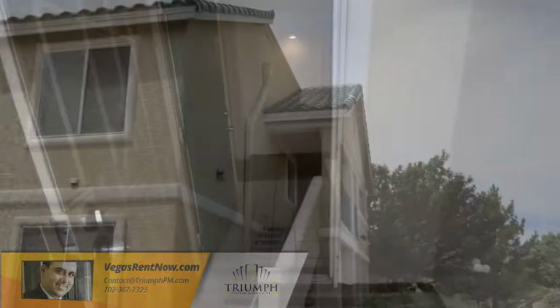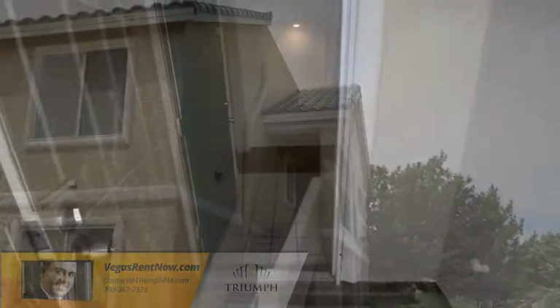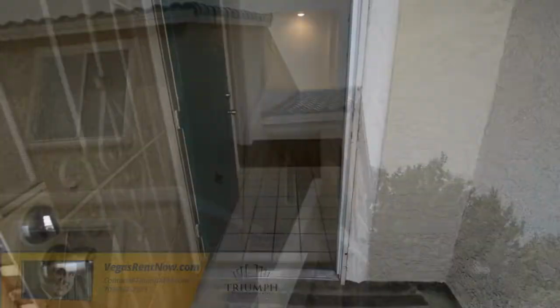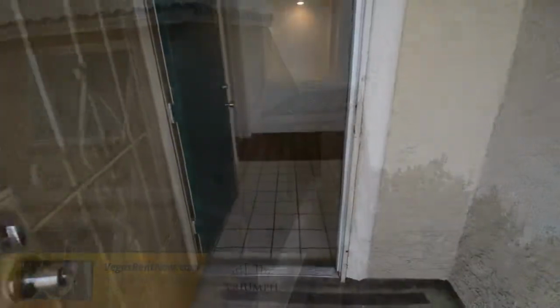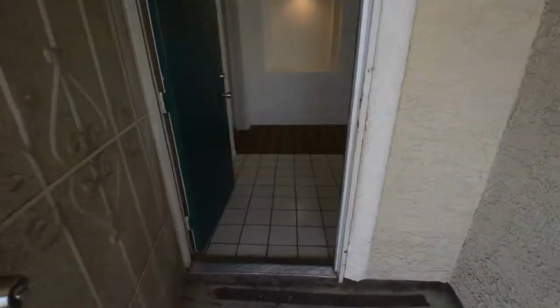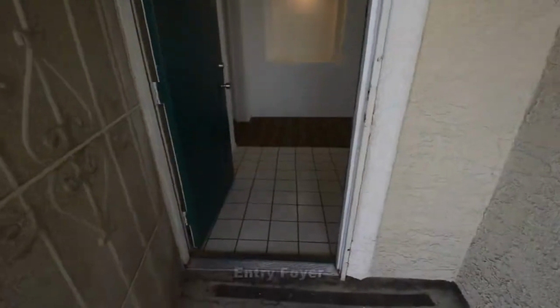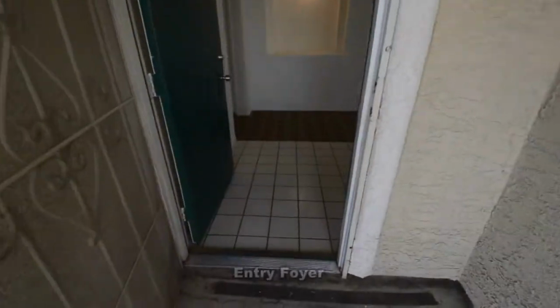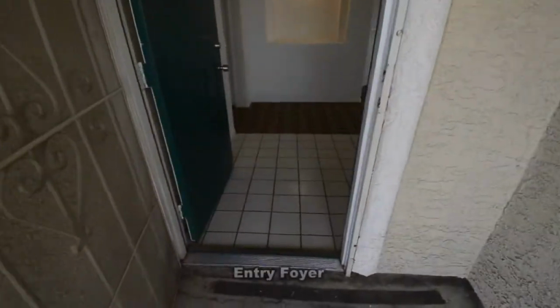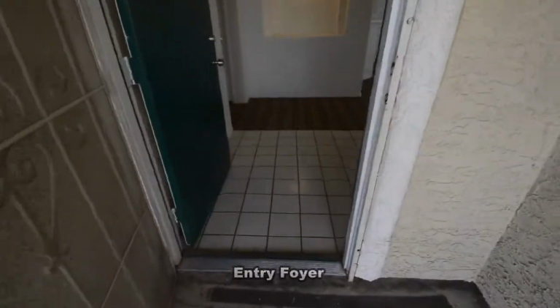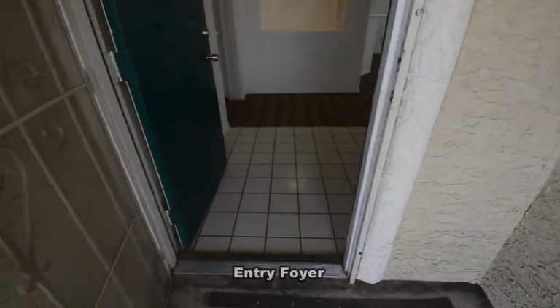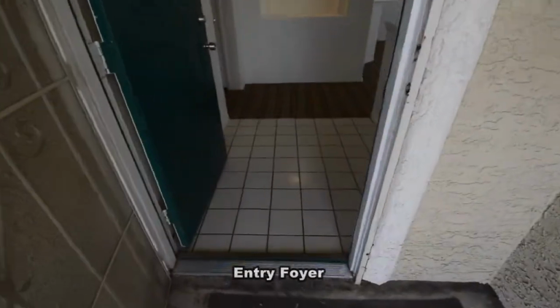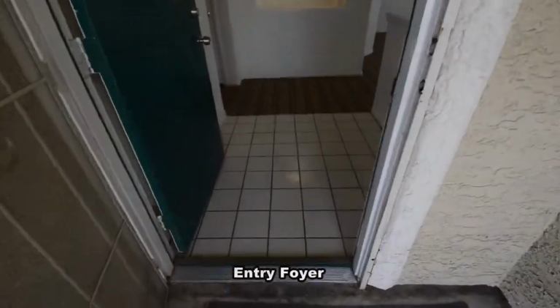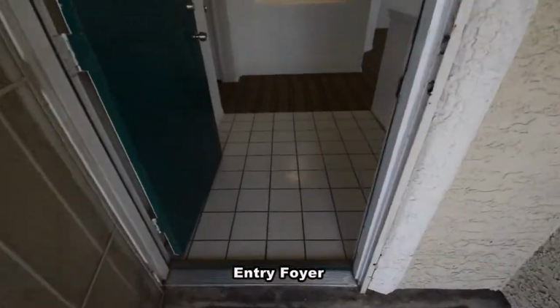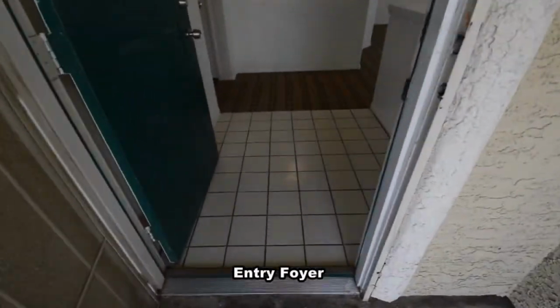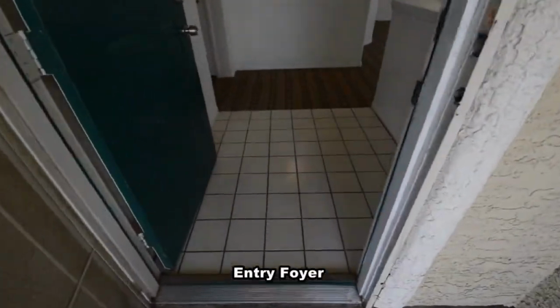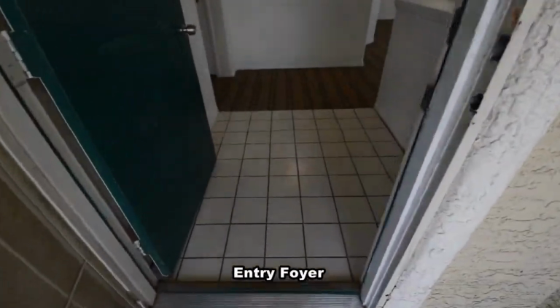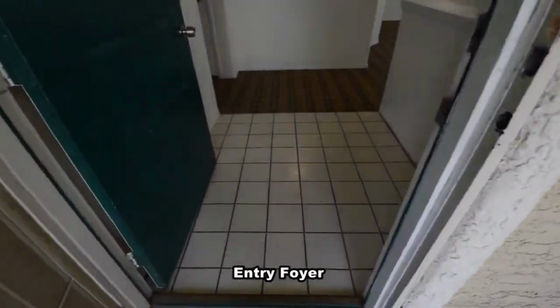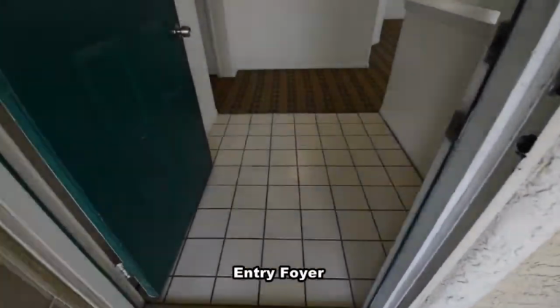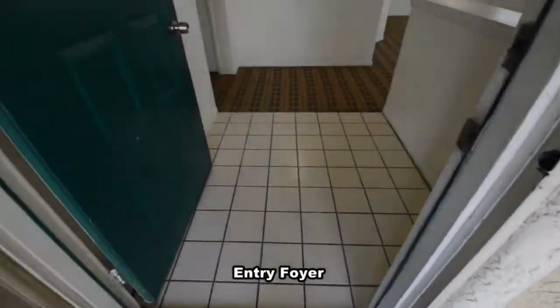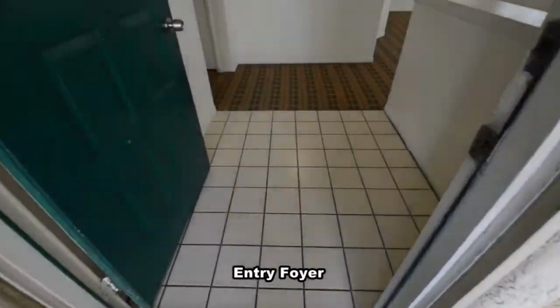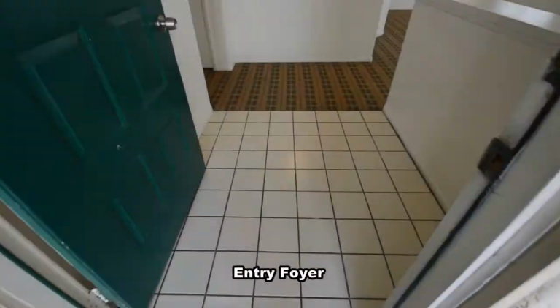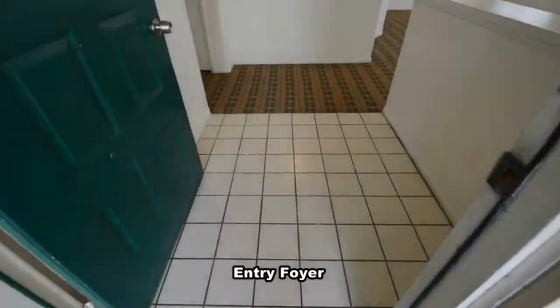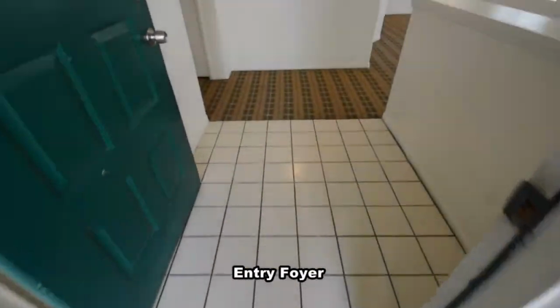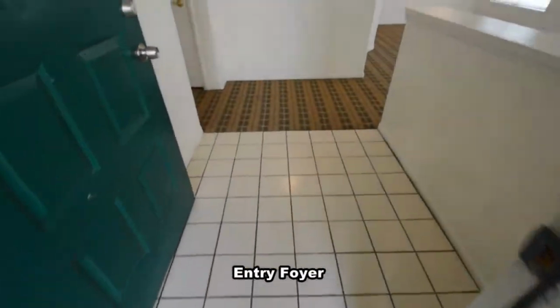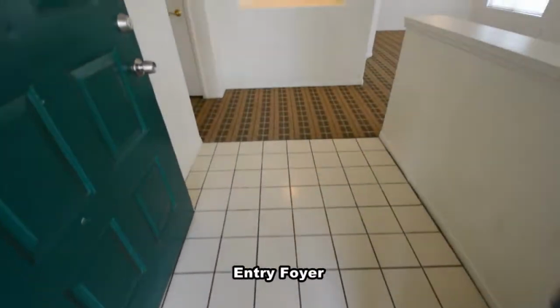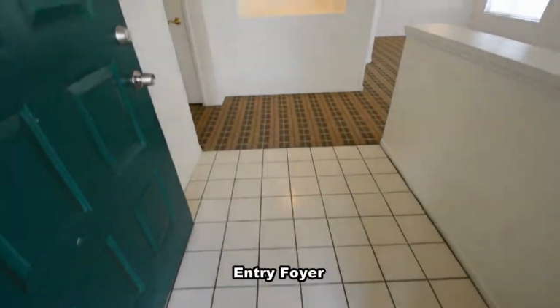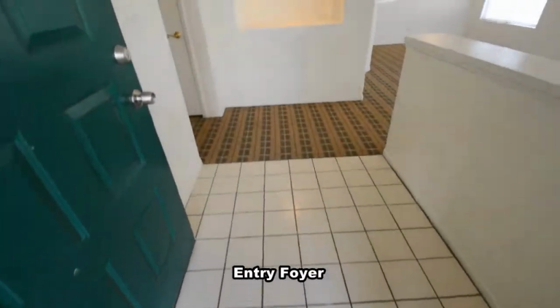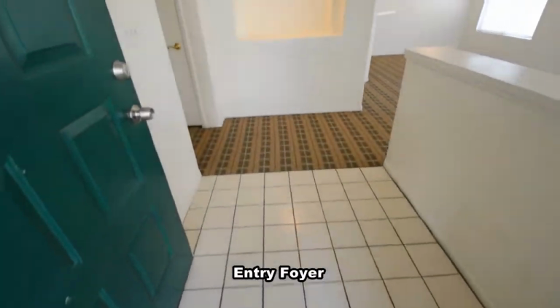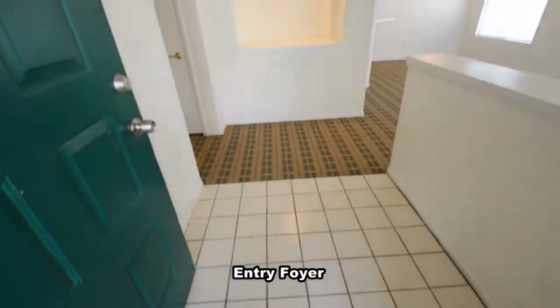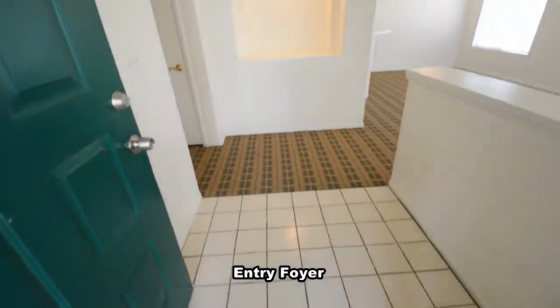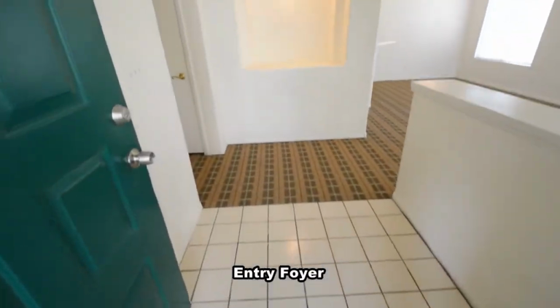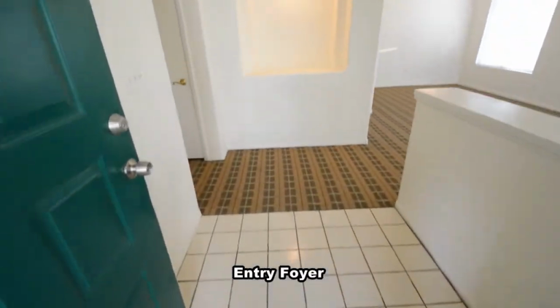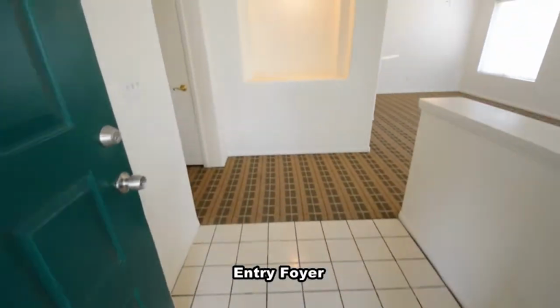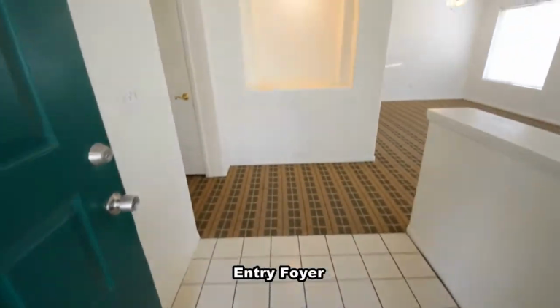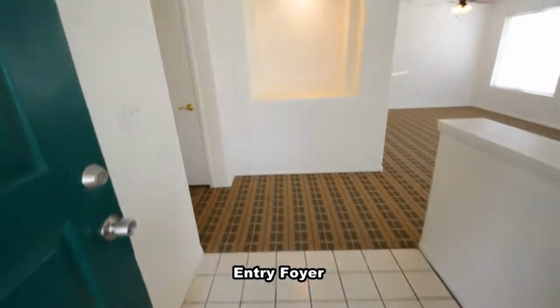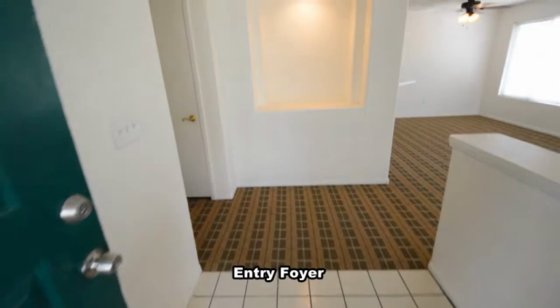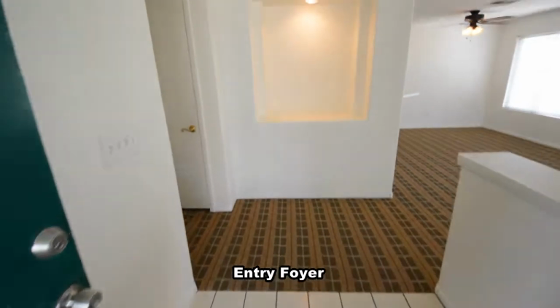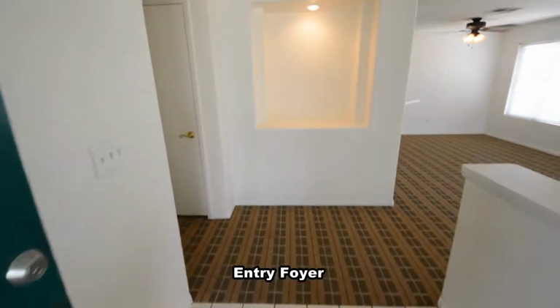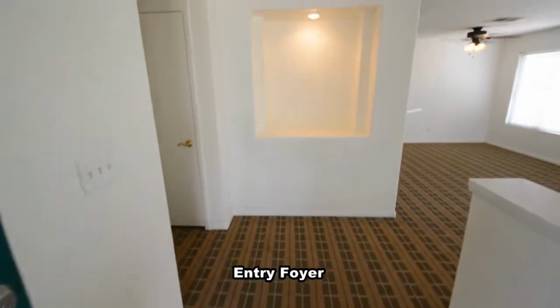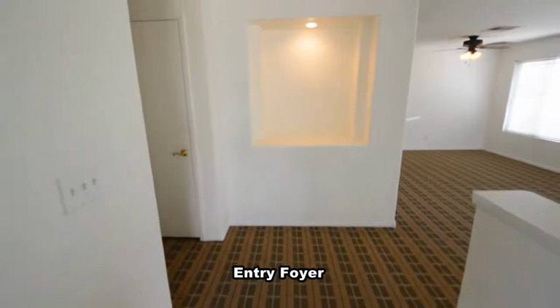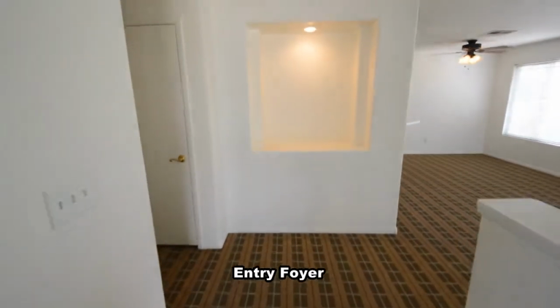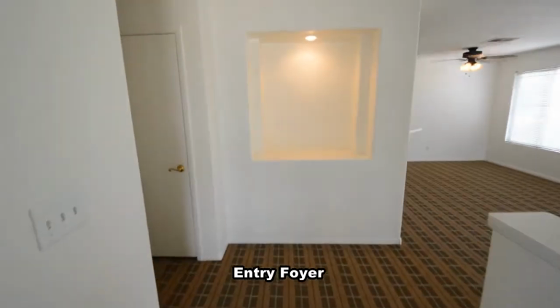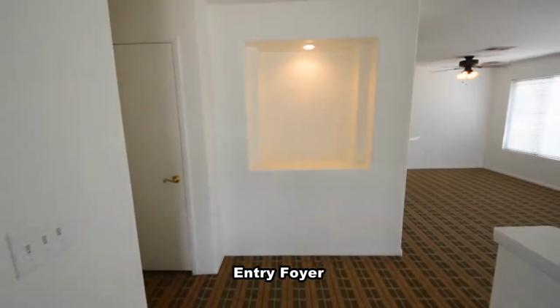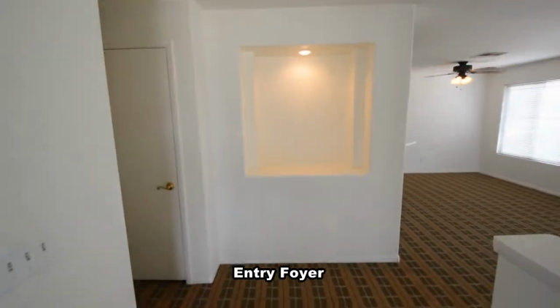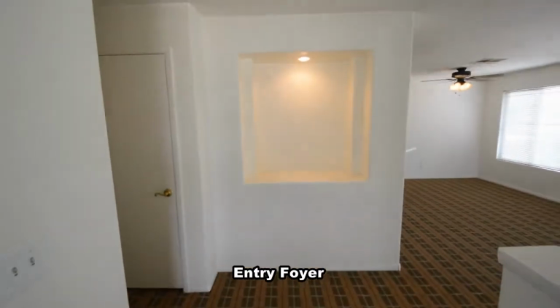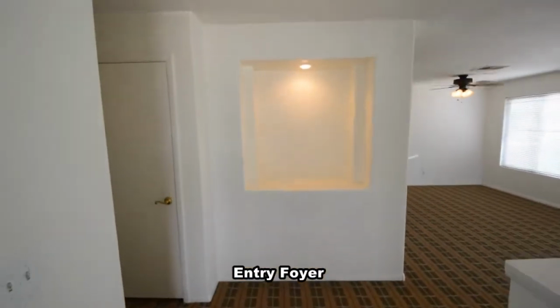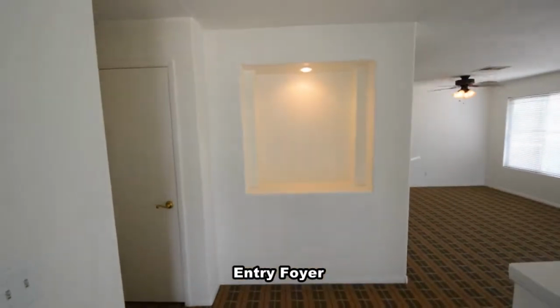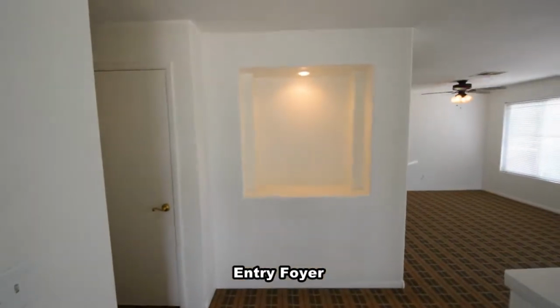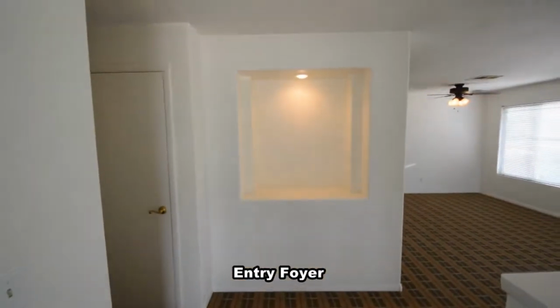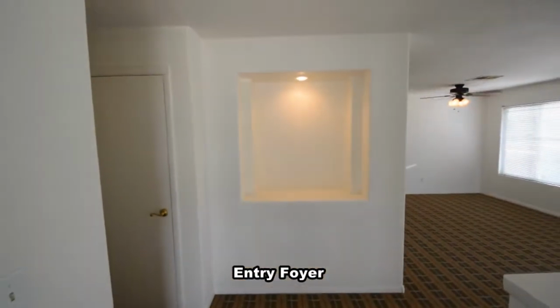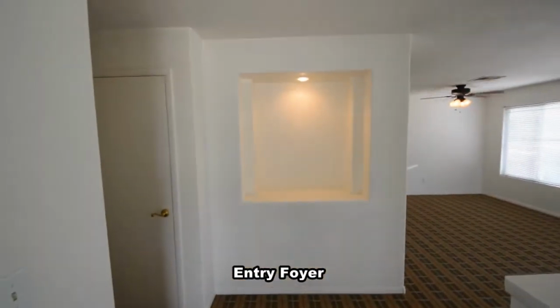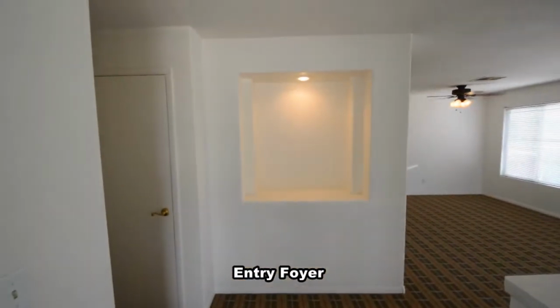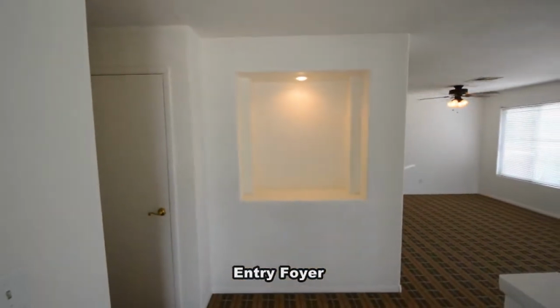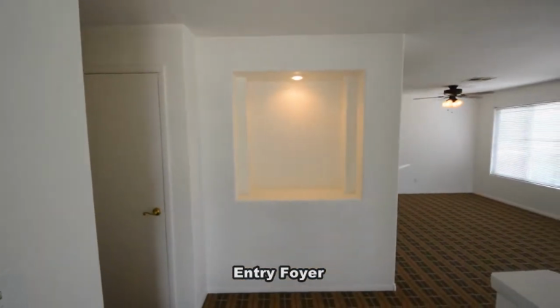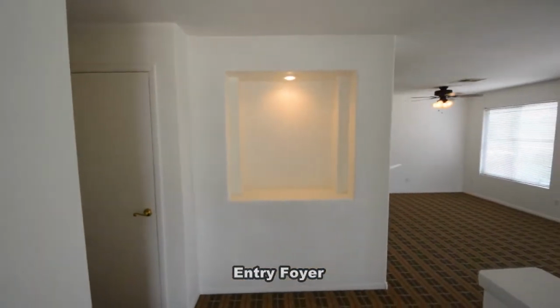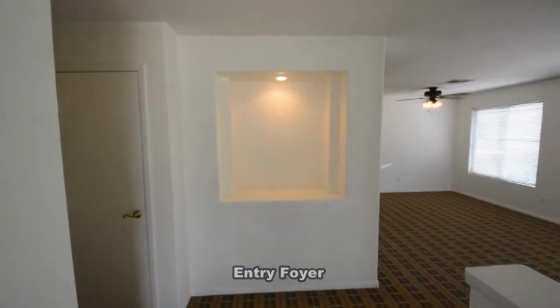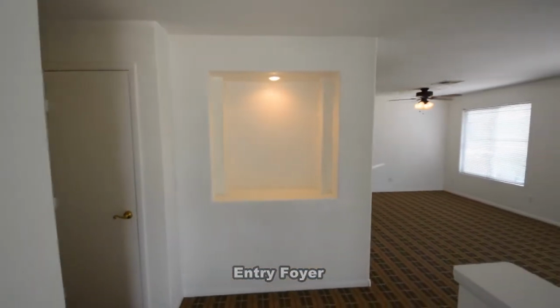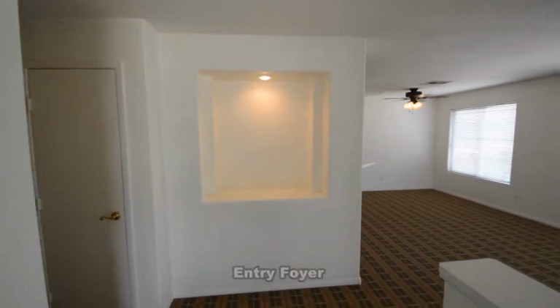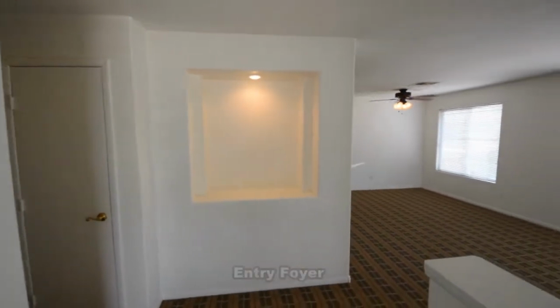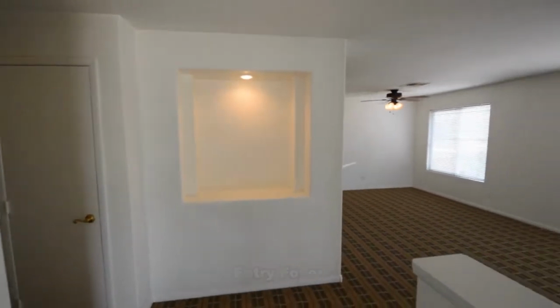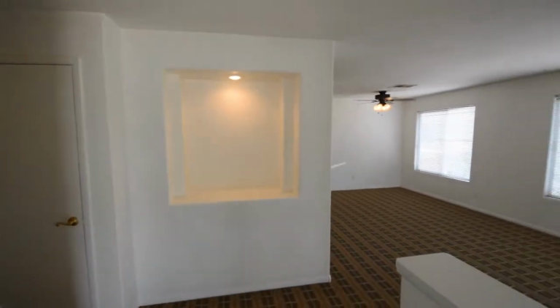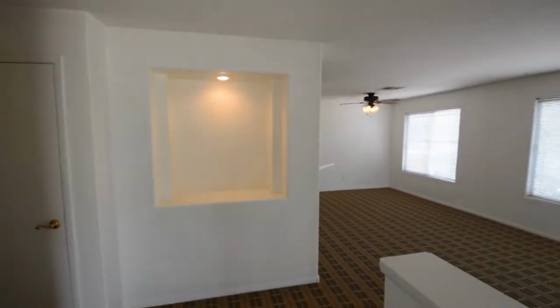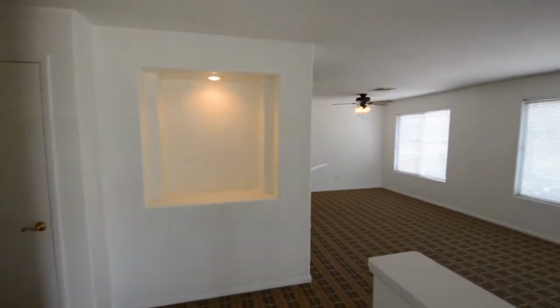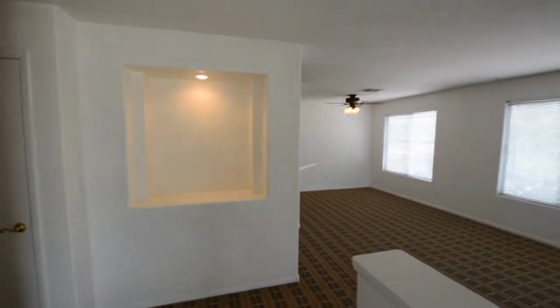The condo features three bedrooms, two full bathrooms, laundry room, and an open floor plan. The entry has a tile floor and a pony wall.